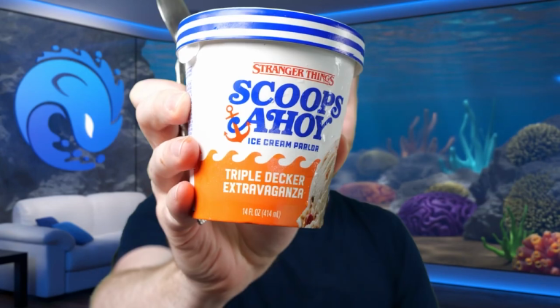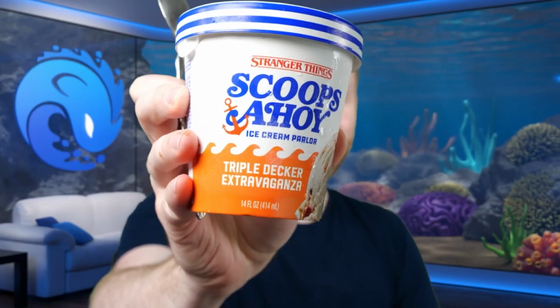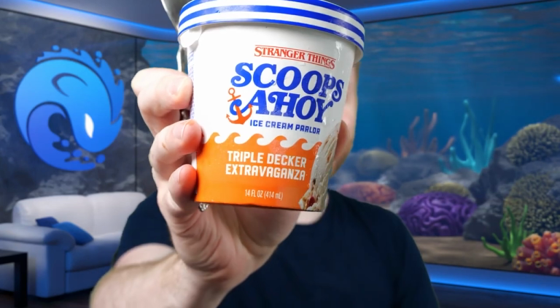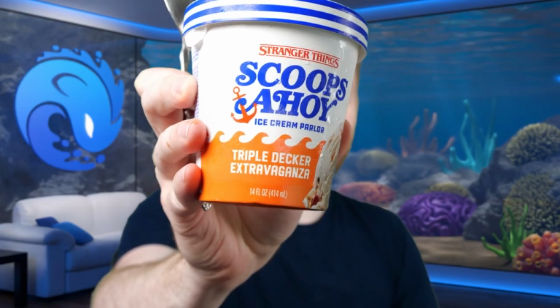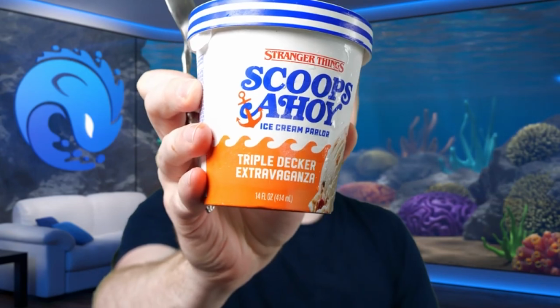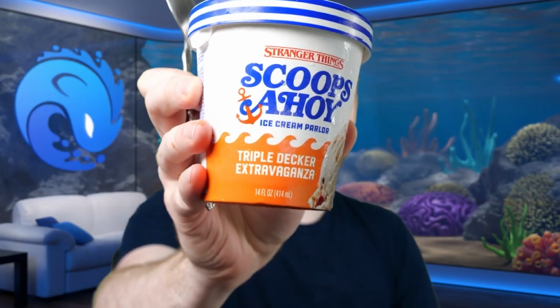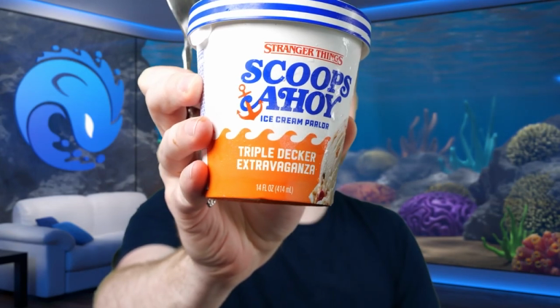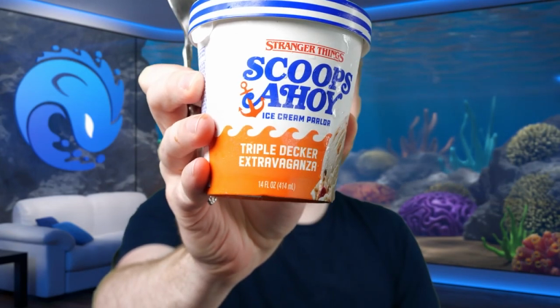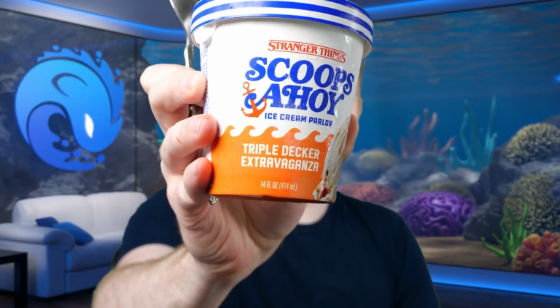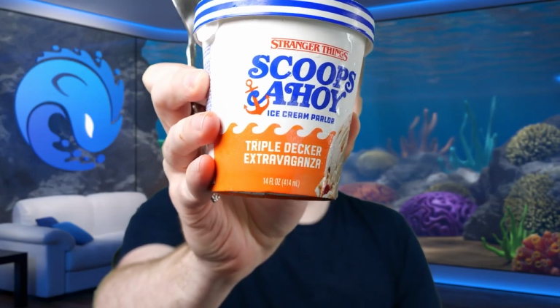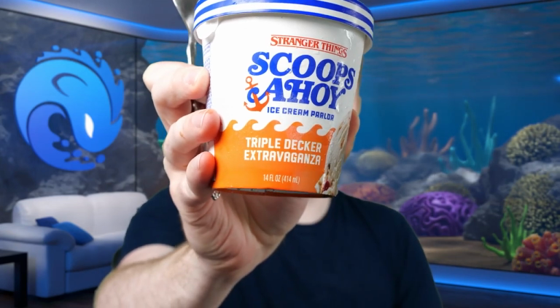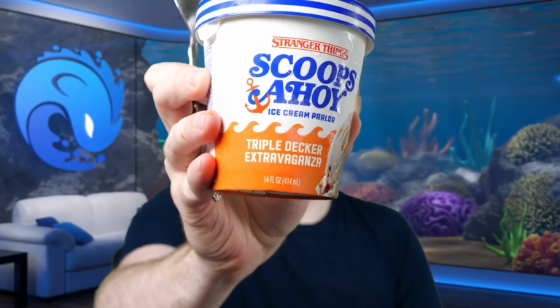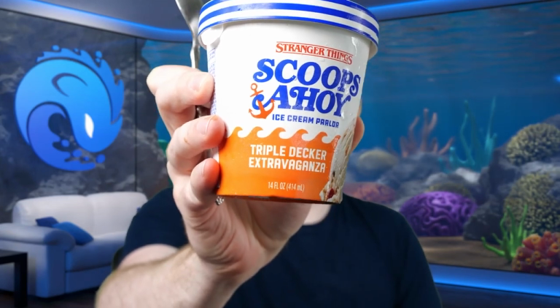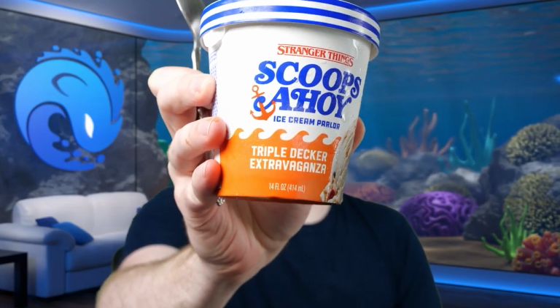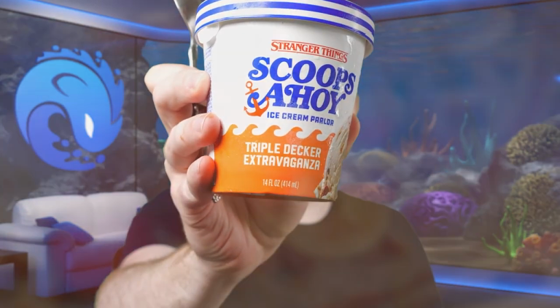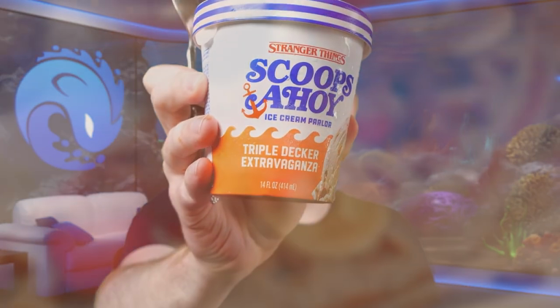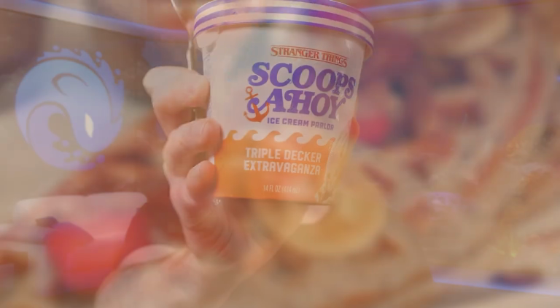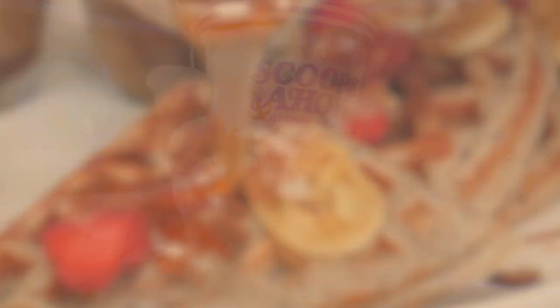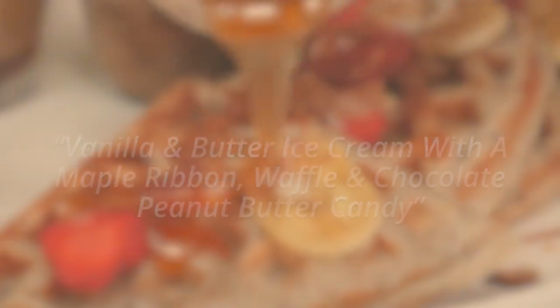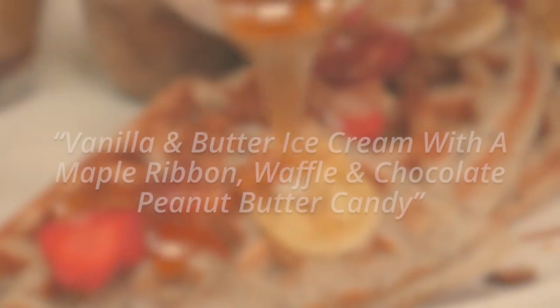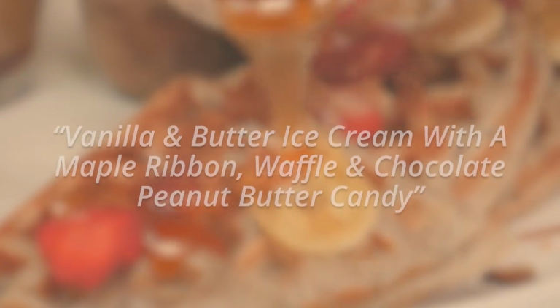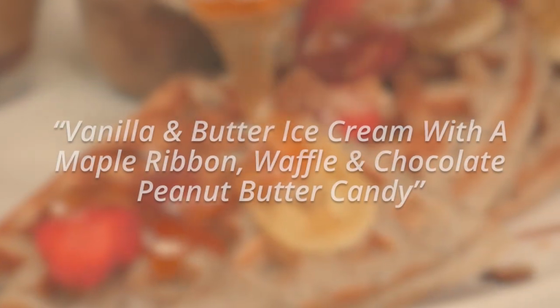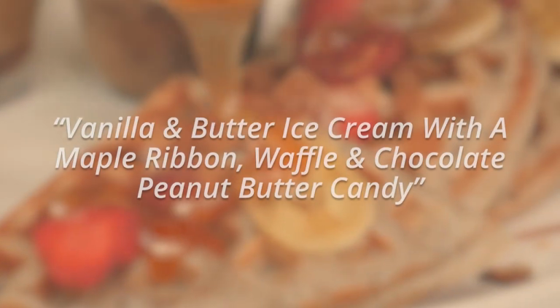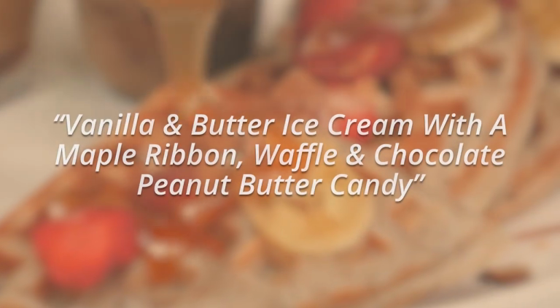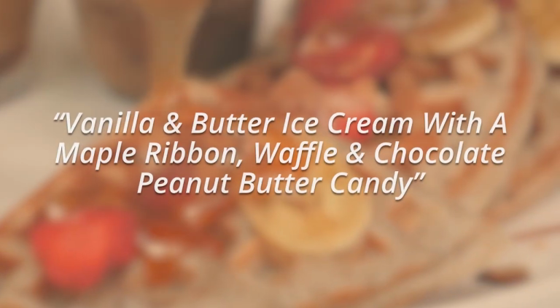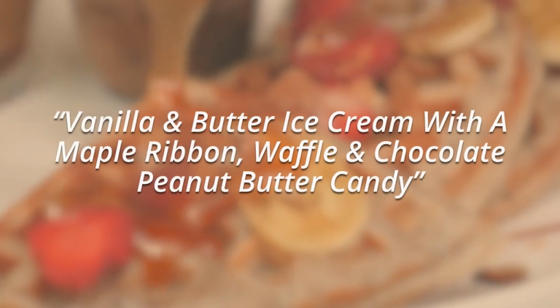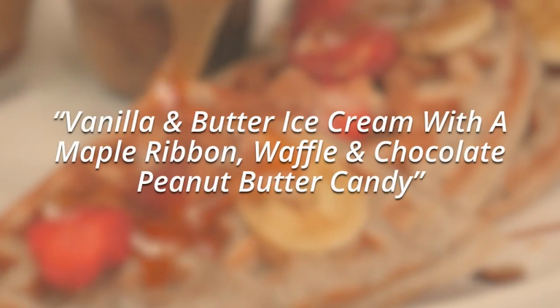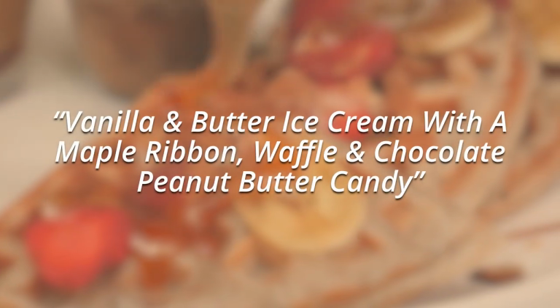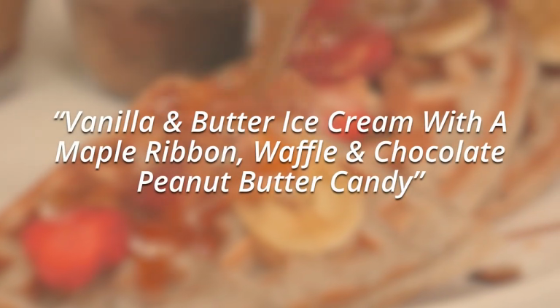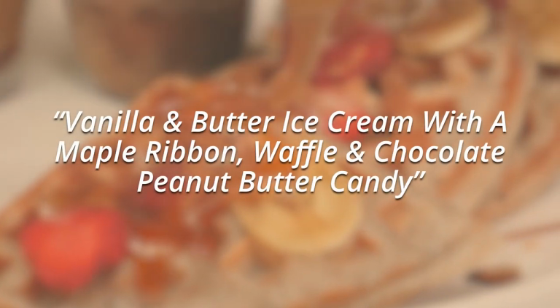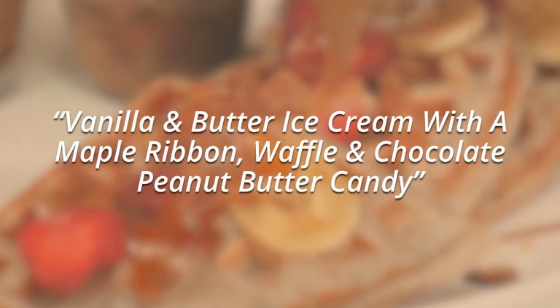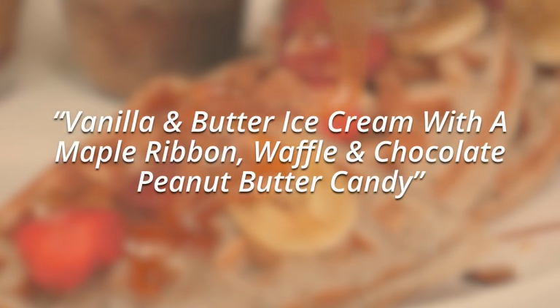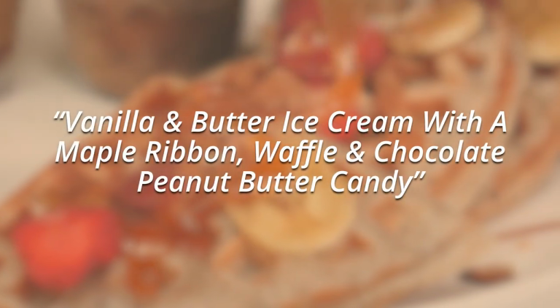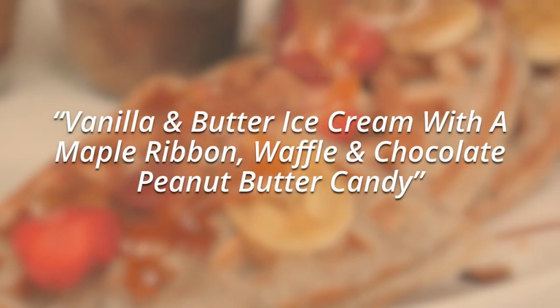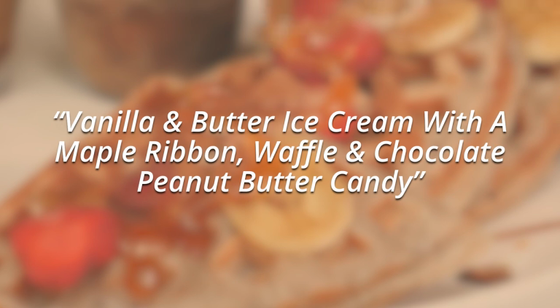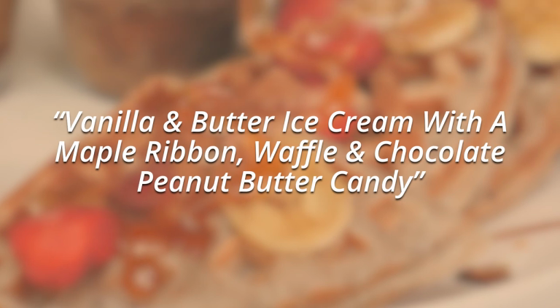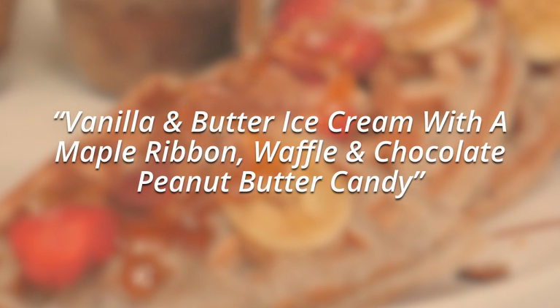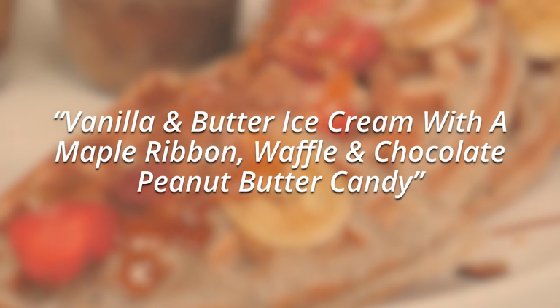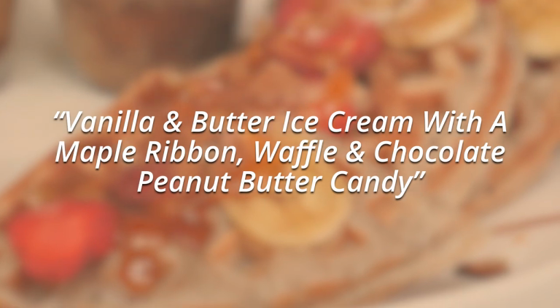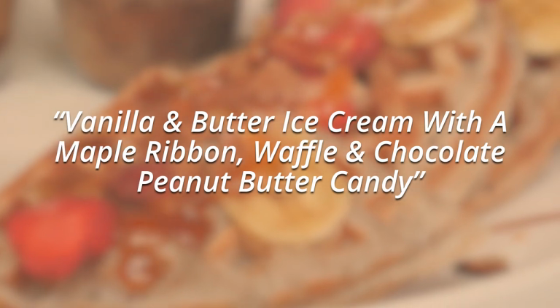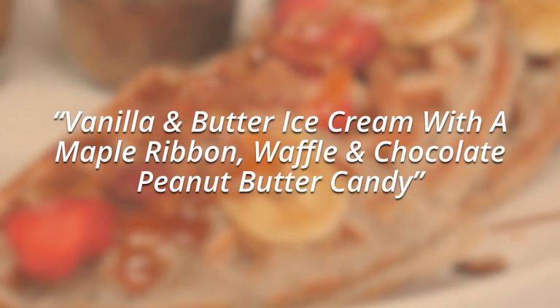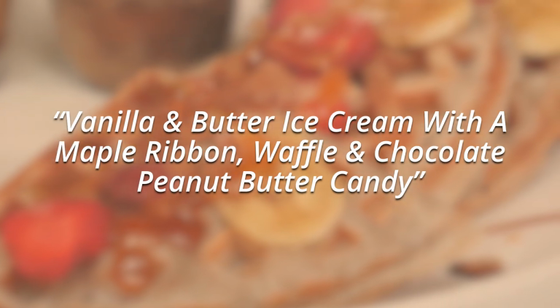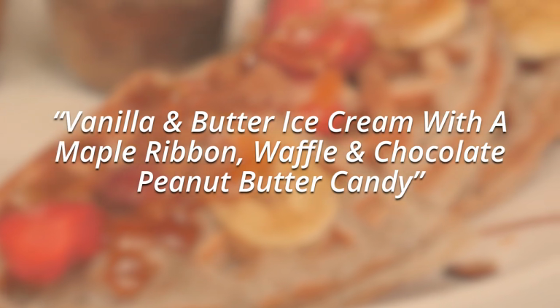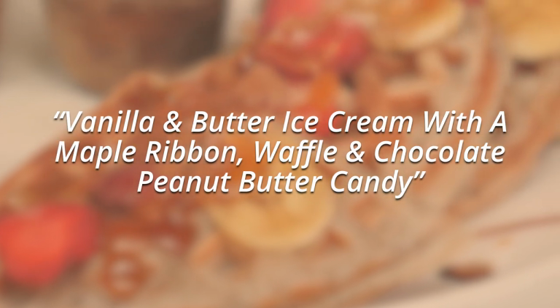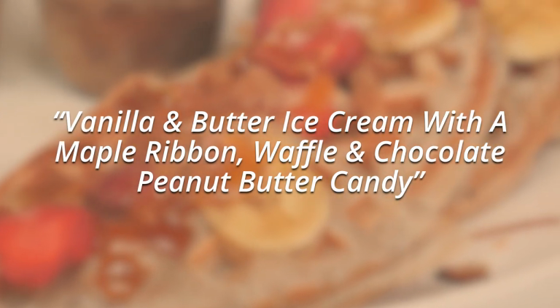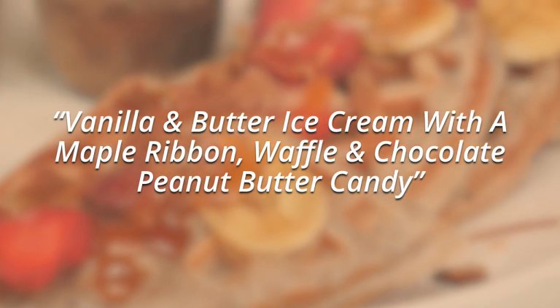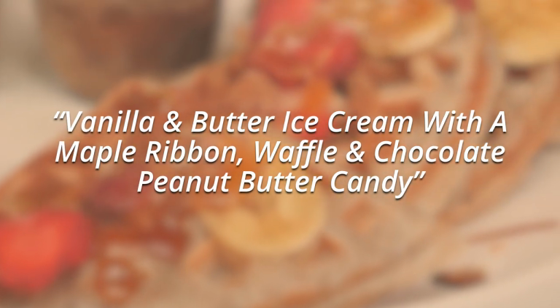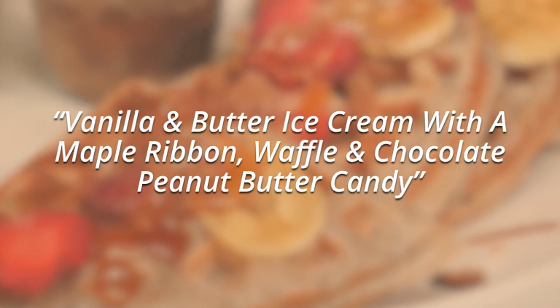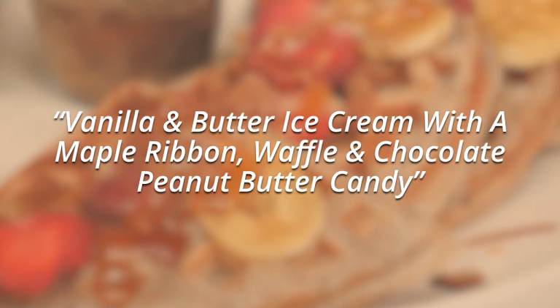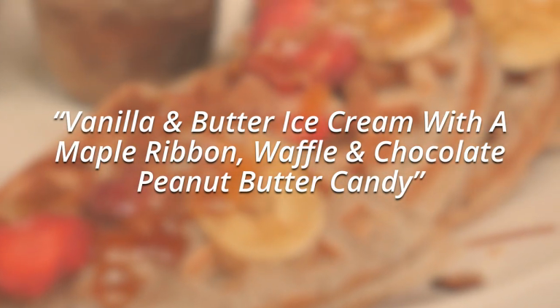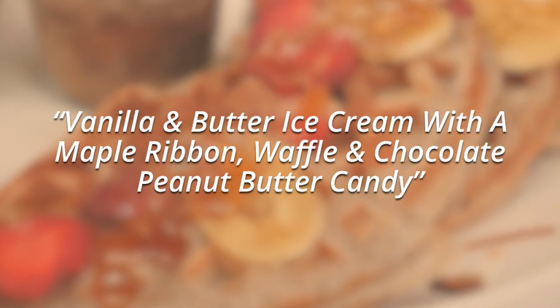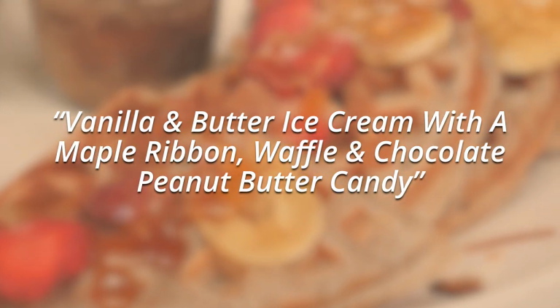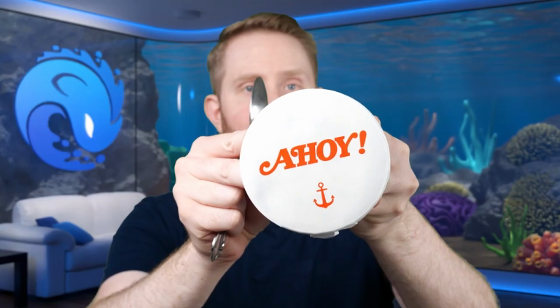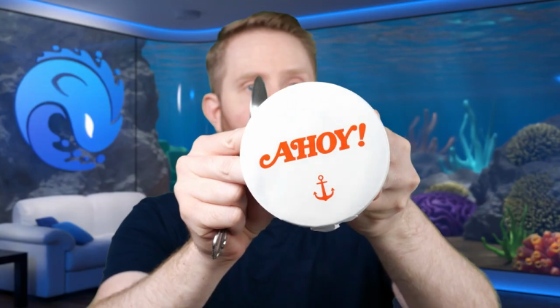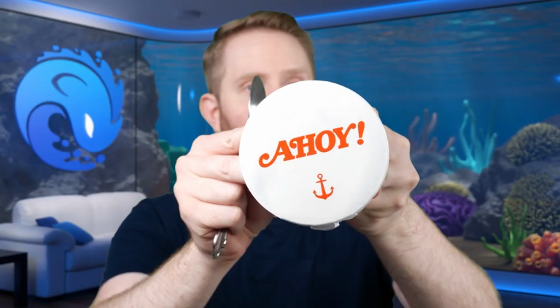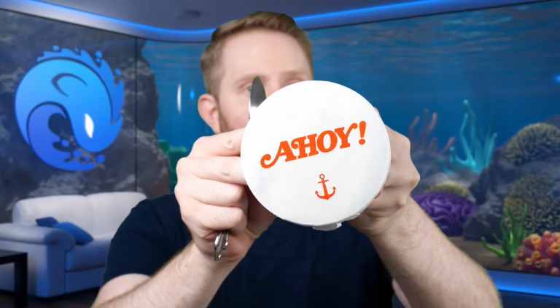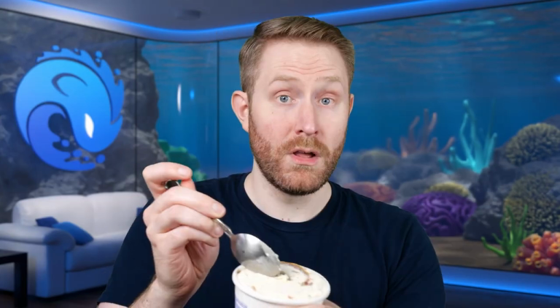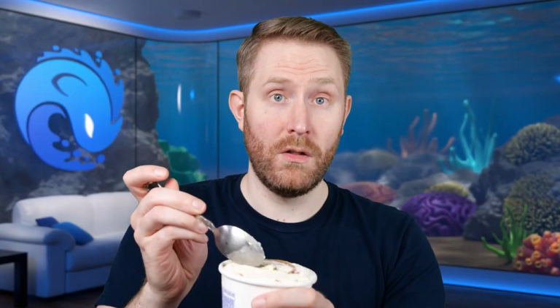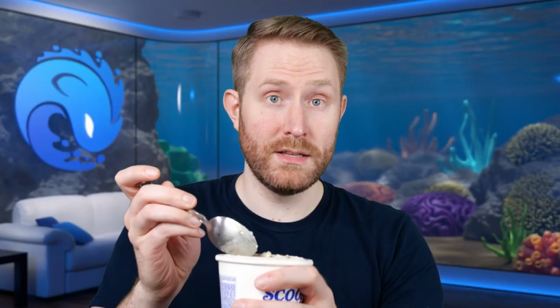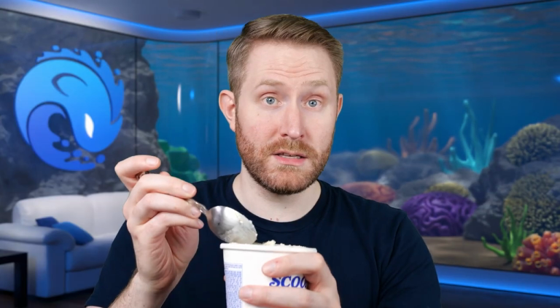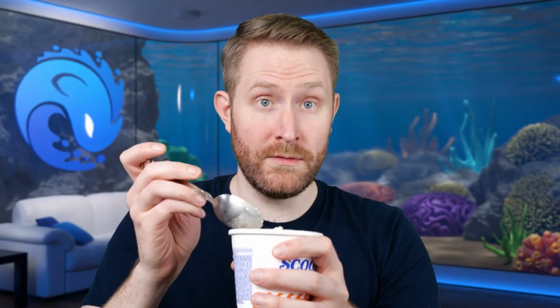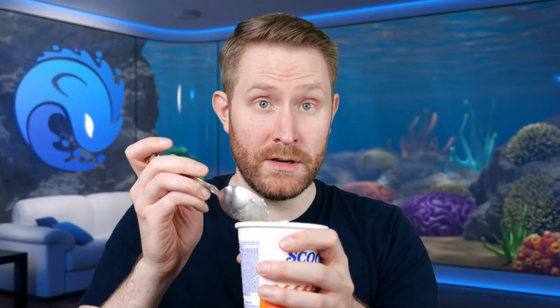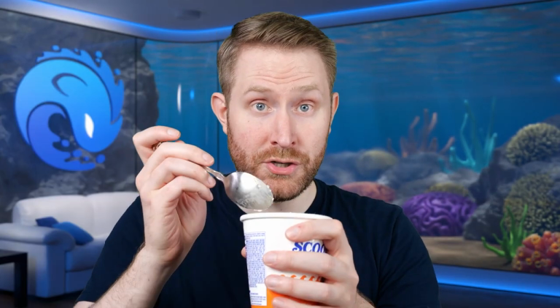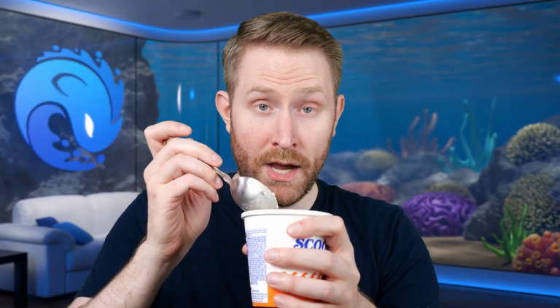Next up, Triple-Decker Extravaganza. Vanilla and butter ice cream with a maple ribbon, waffle, and chocolate peanut butter candy. Ahoy! Let's give it a shot.